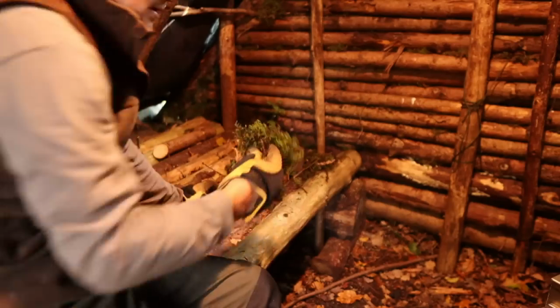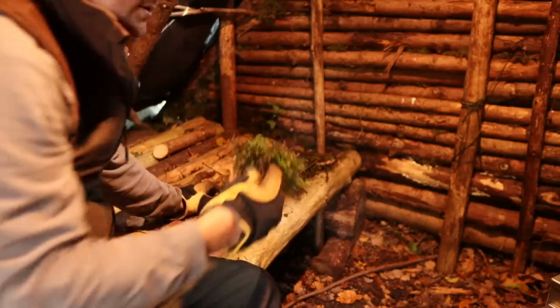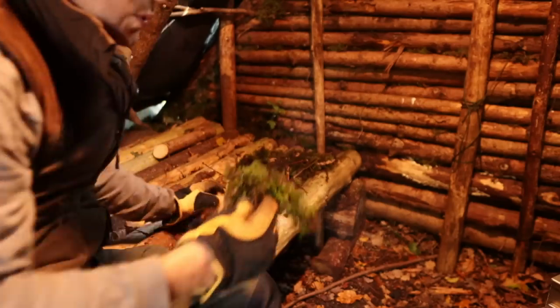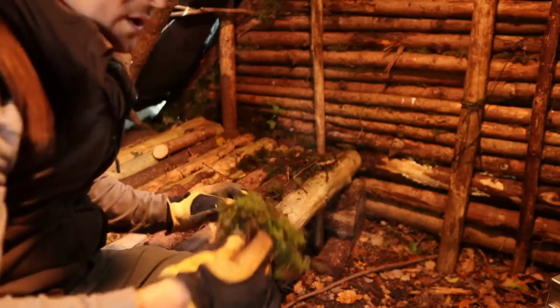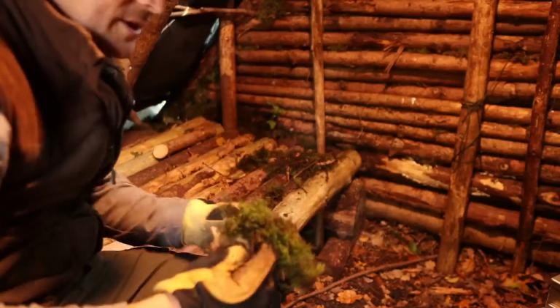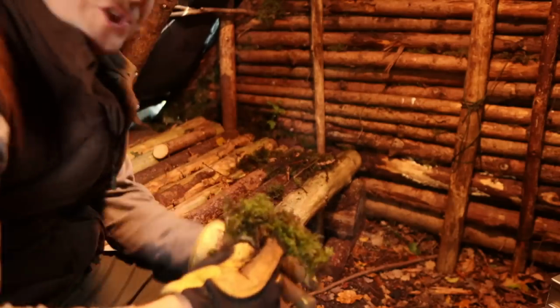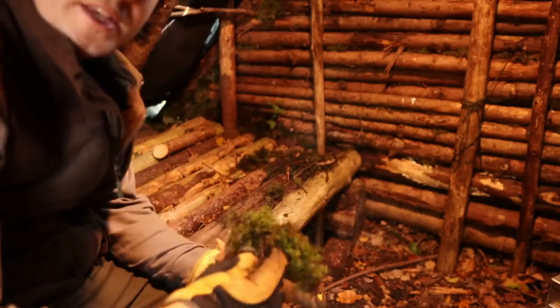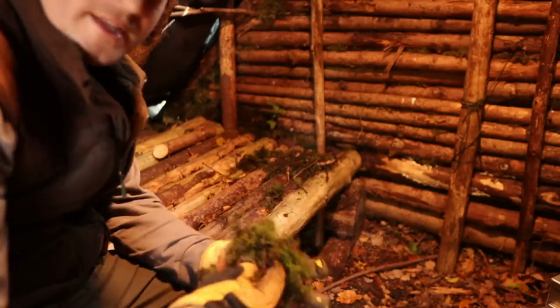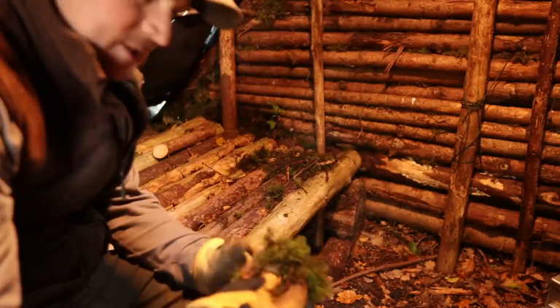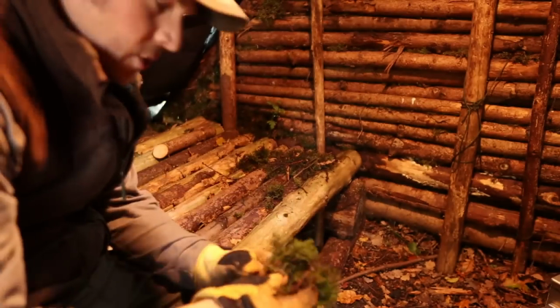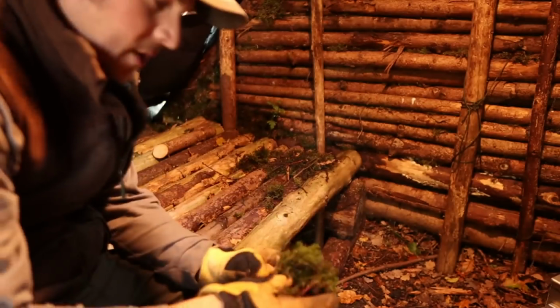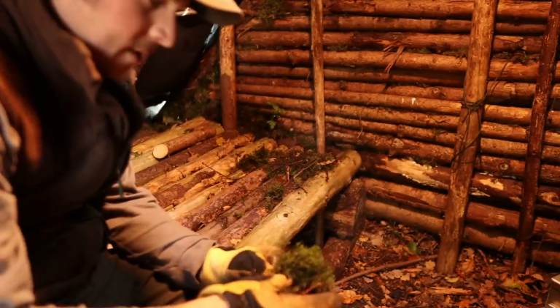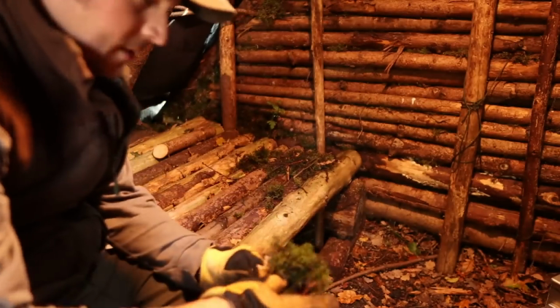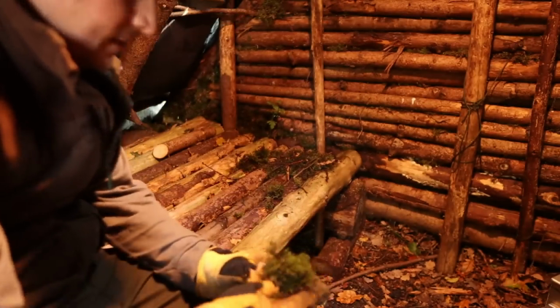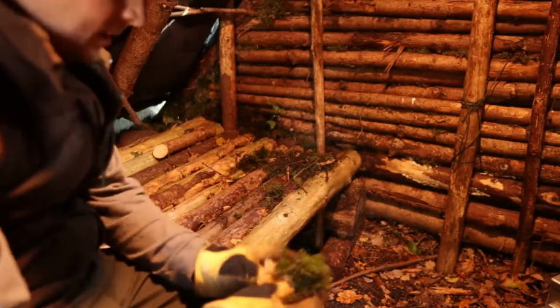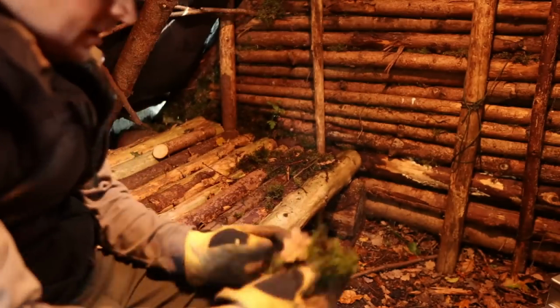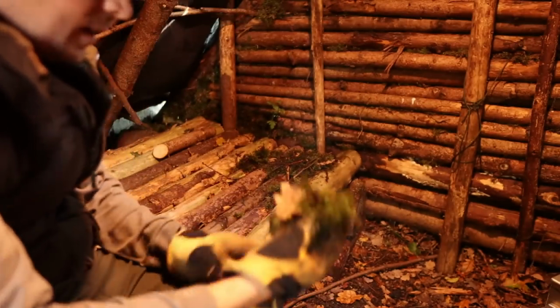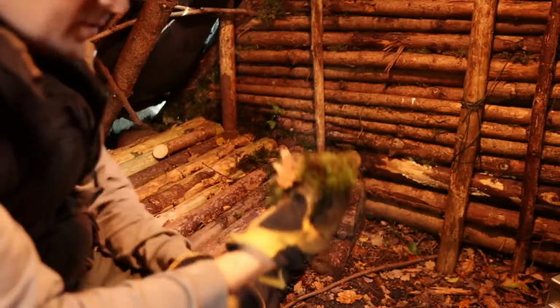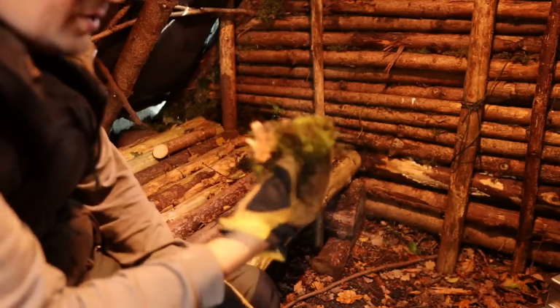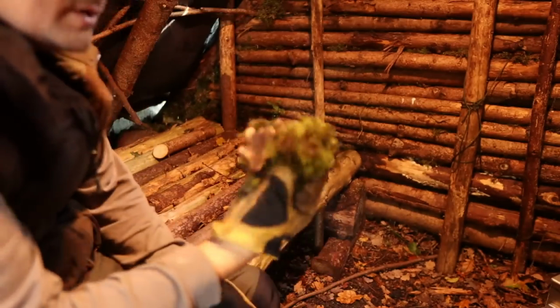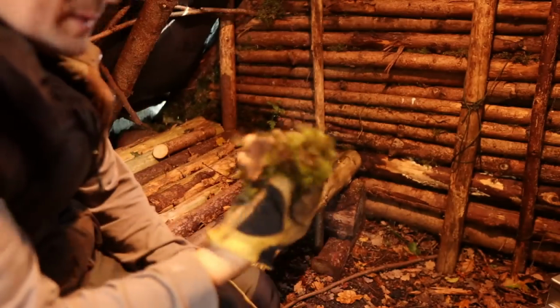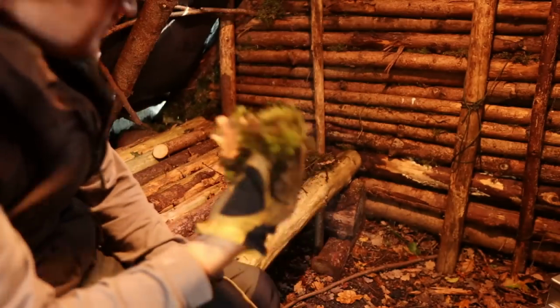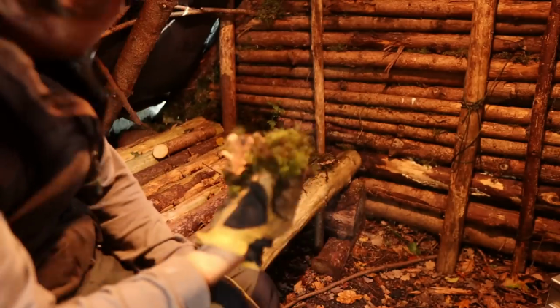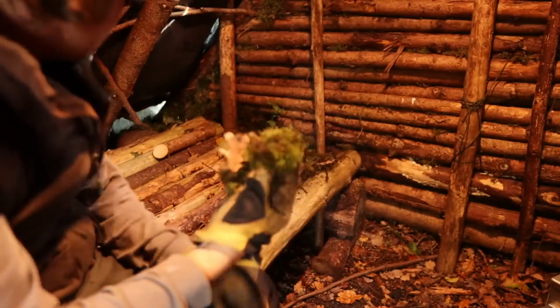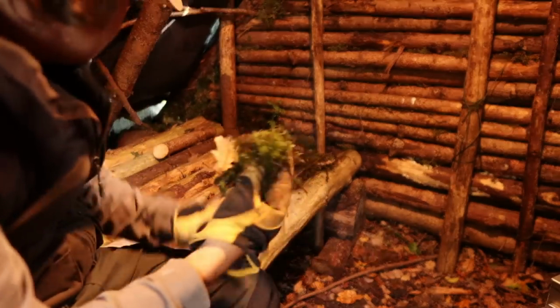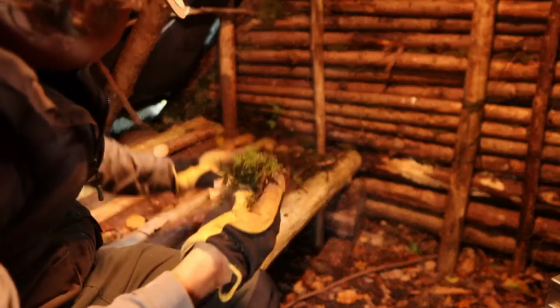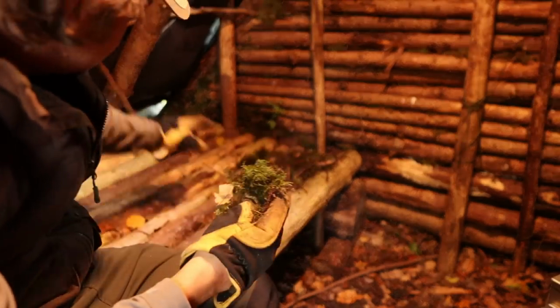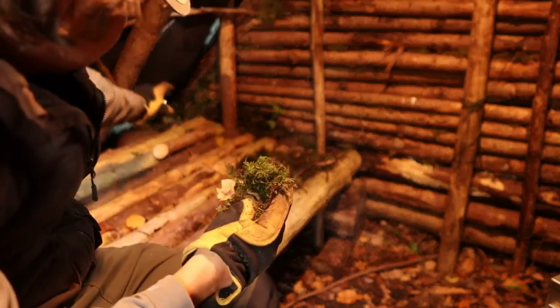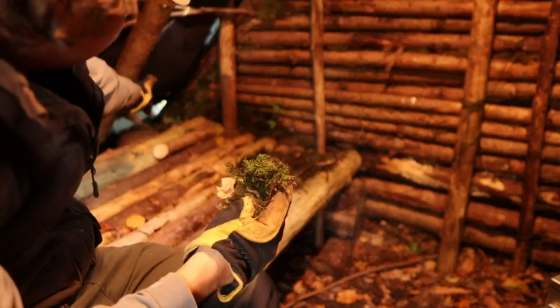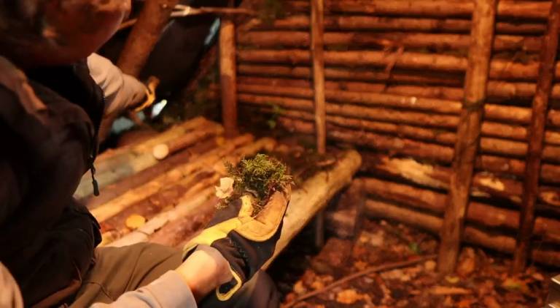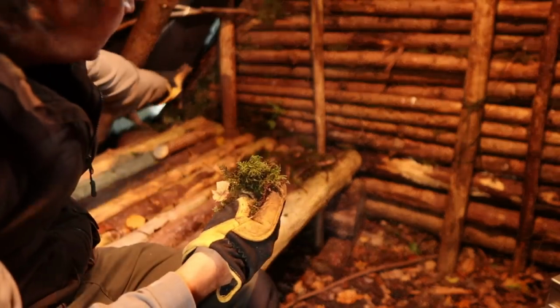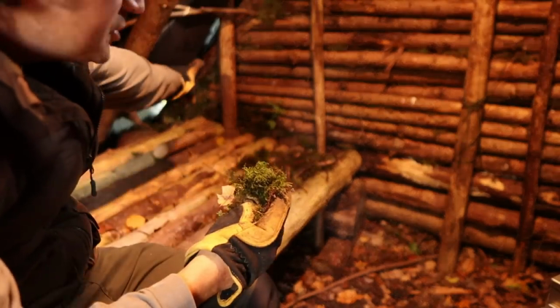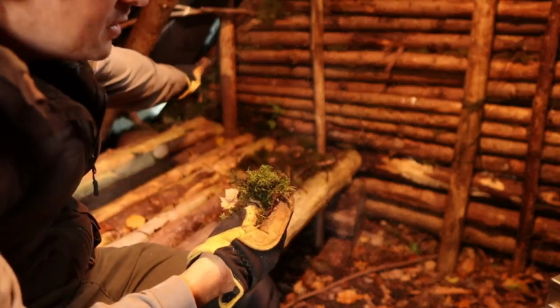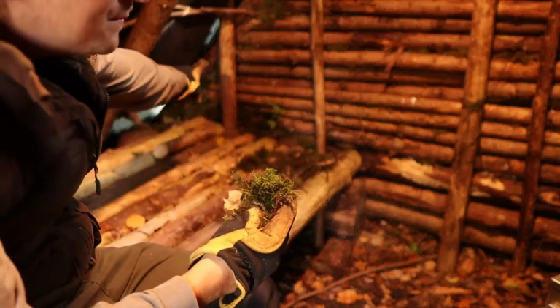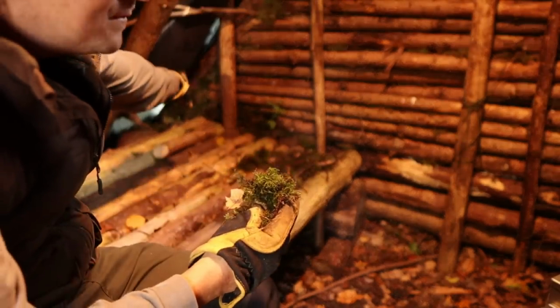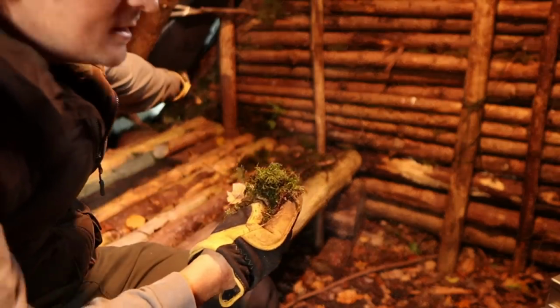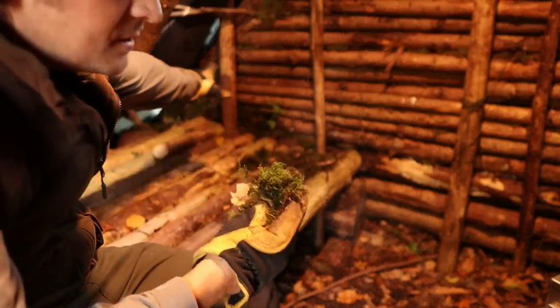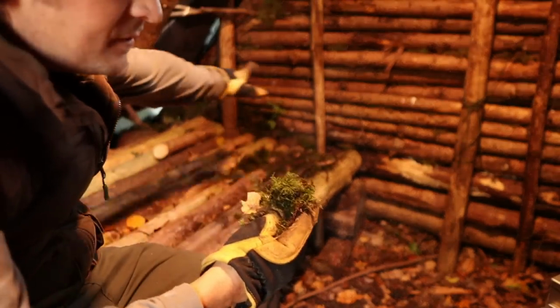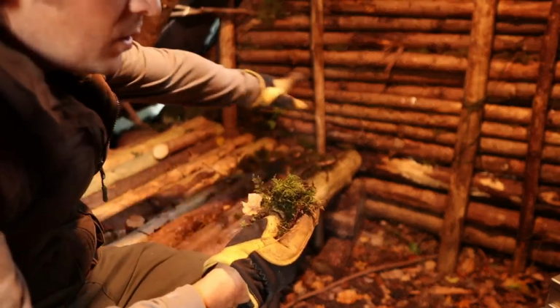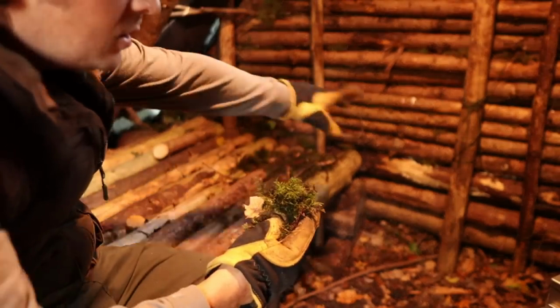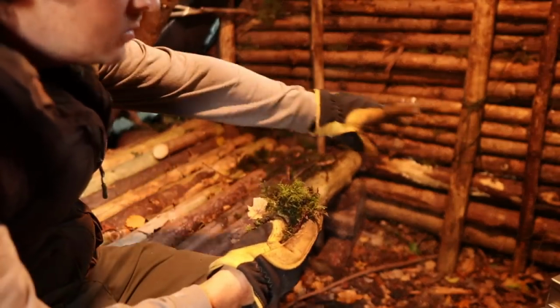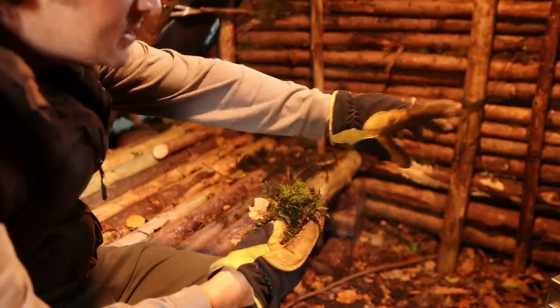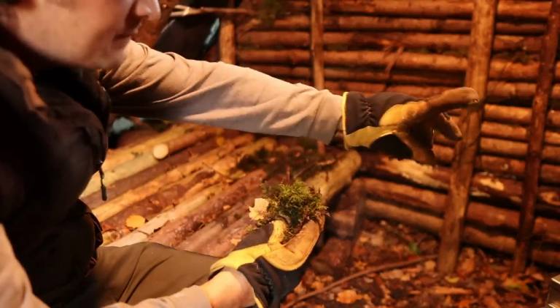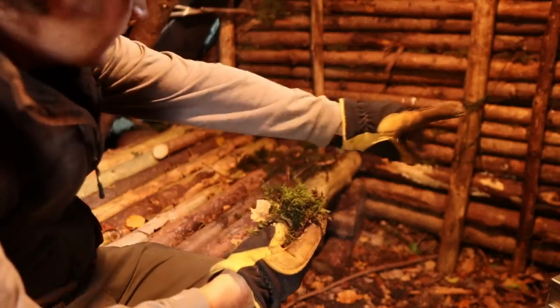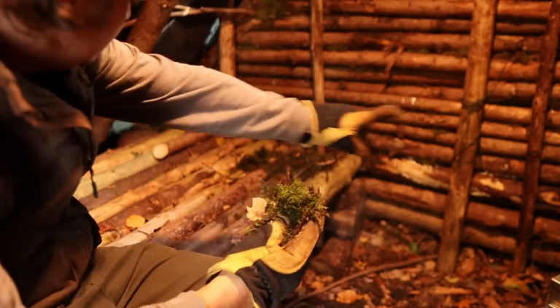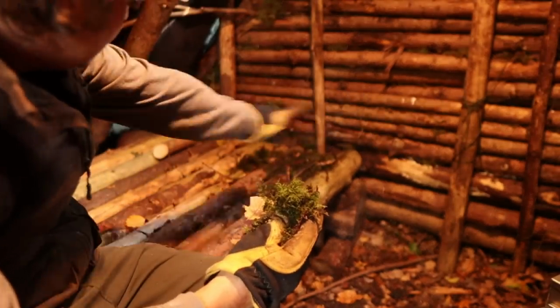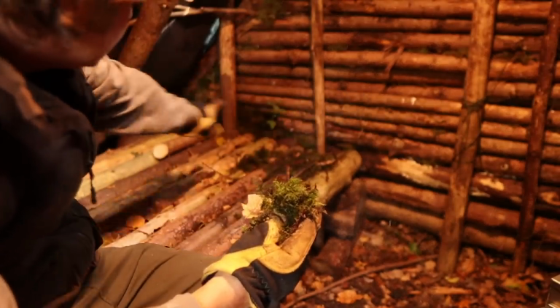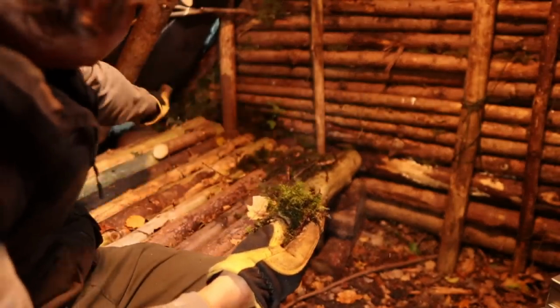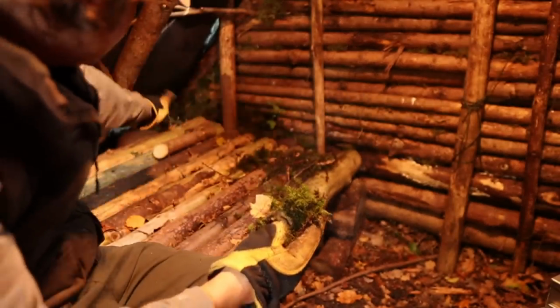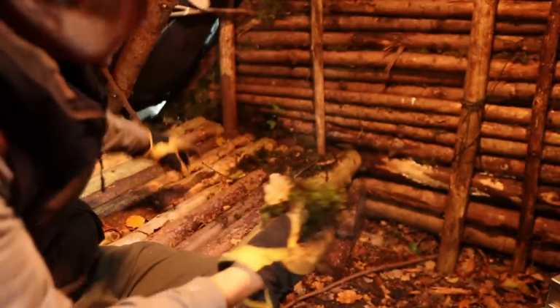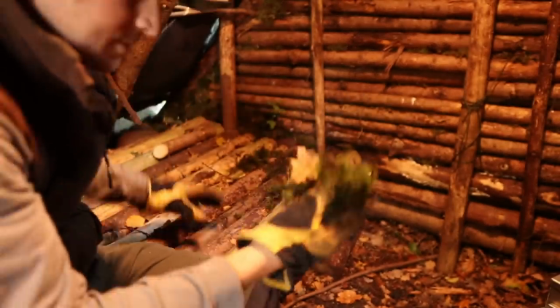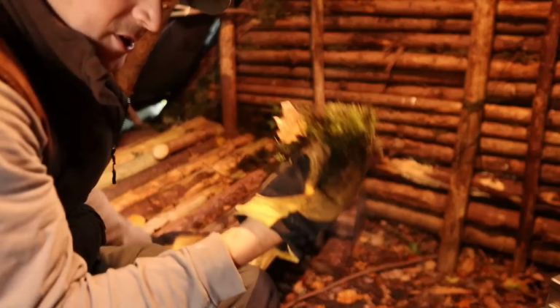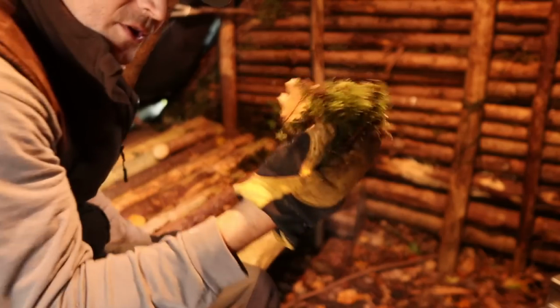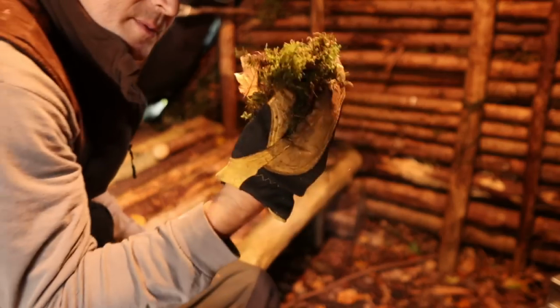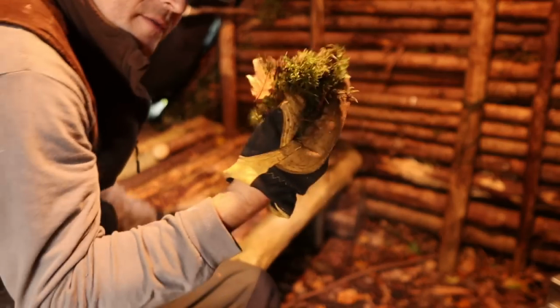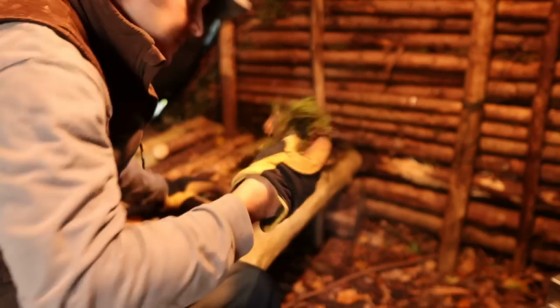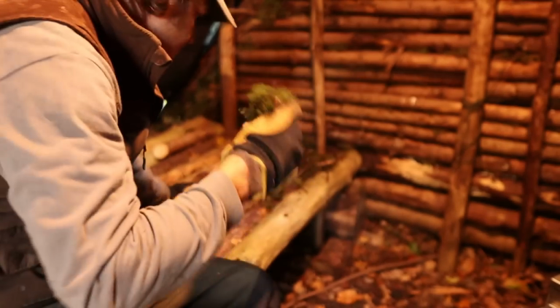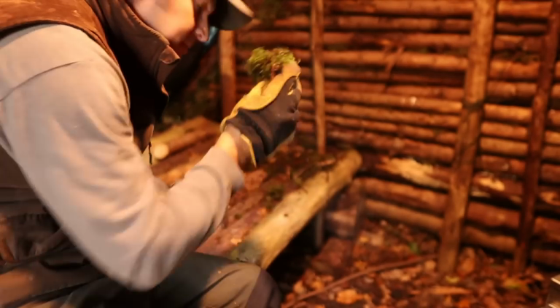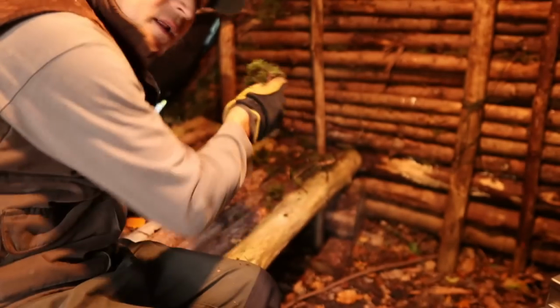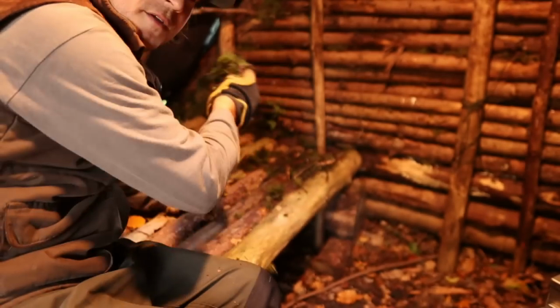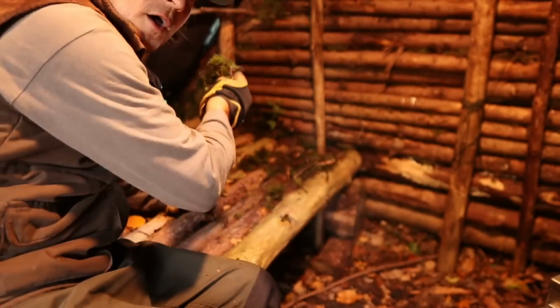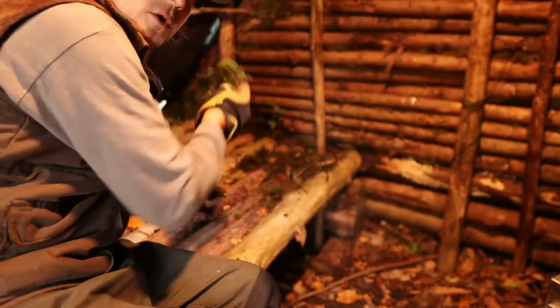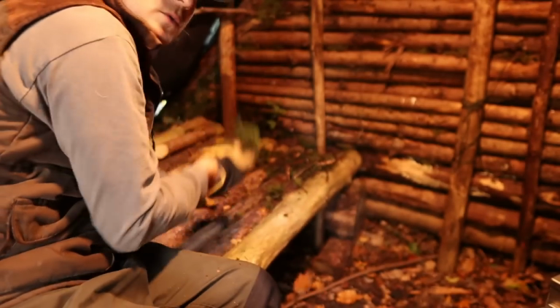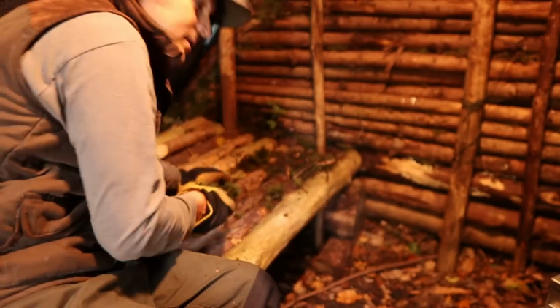While the chicken is cooking, I'm going to use a bit of moss to finish off the shelter. There are a few holes I've noticed, so I'm just going to use a bit of this to plug them.